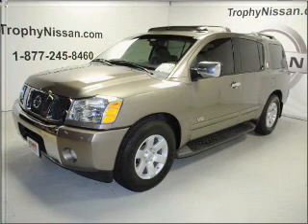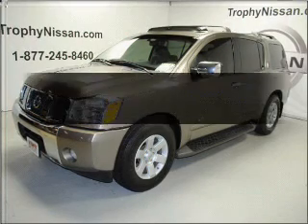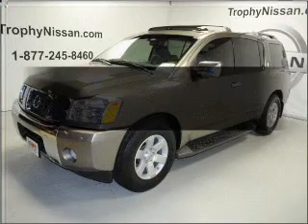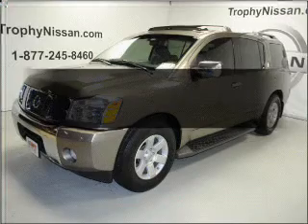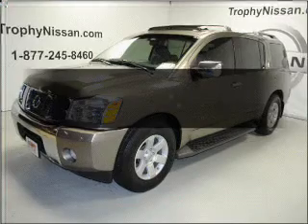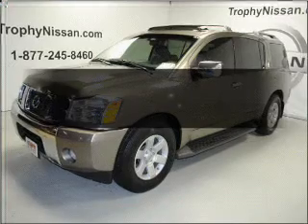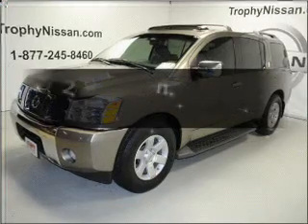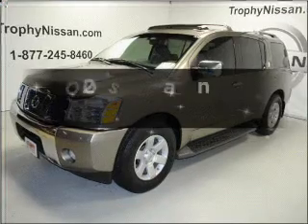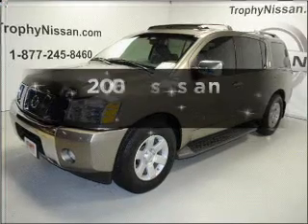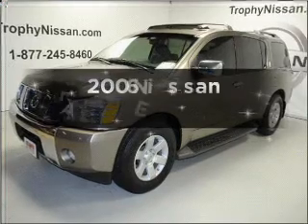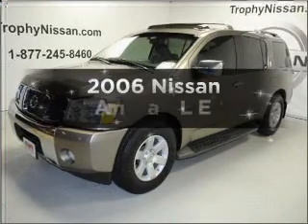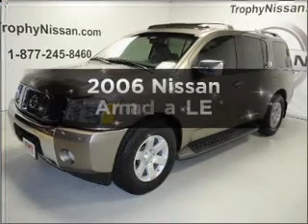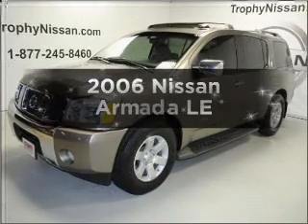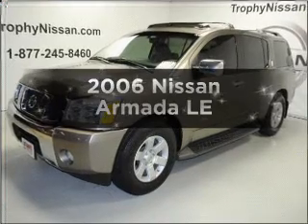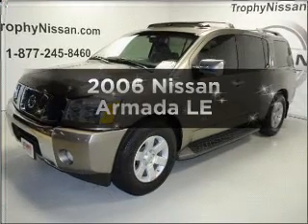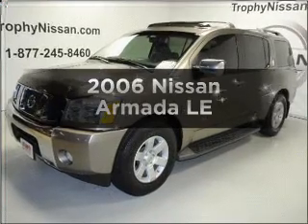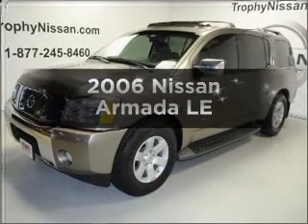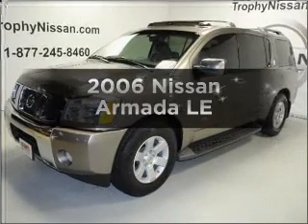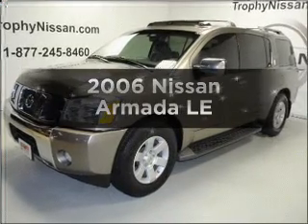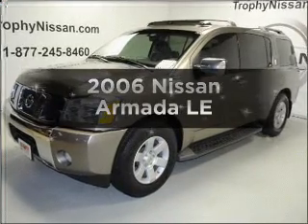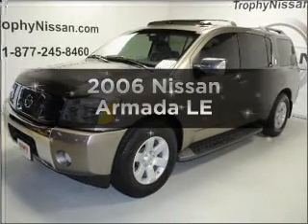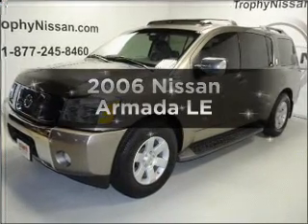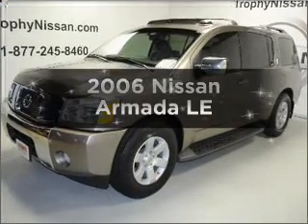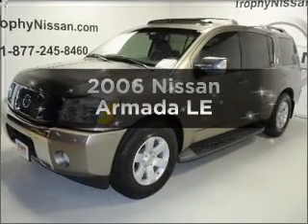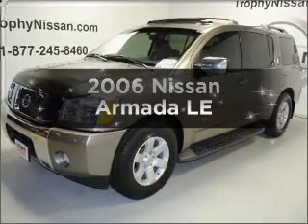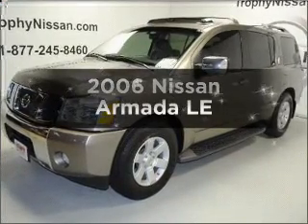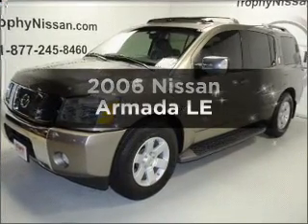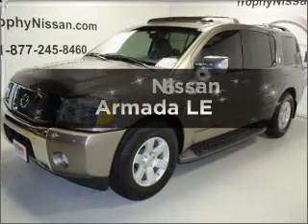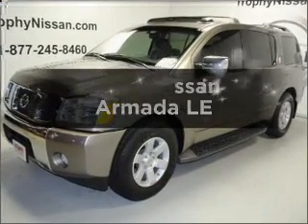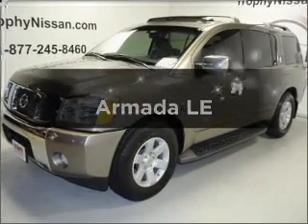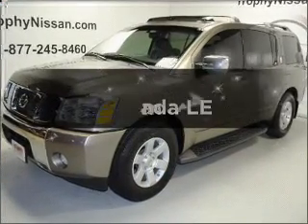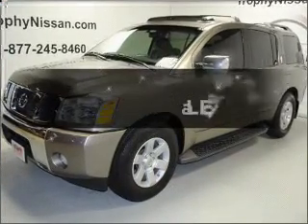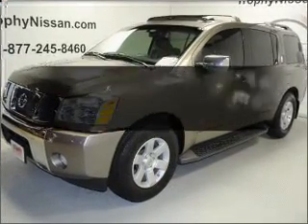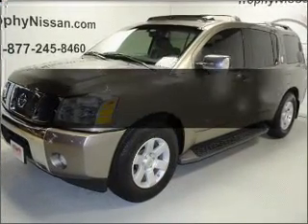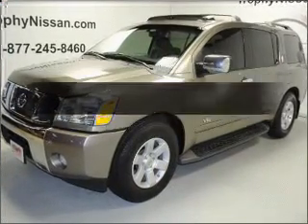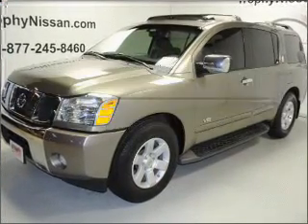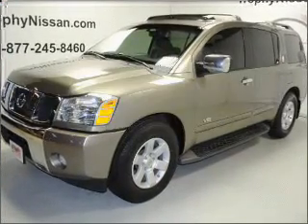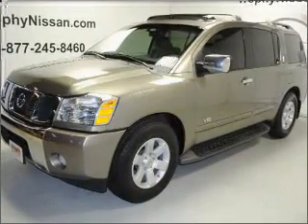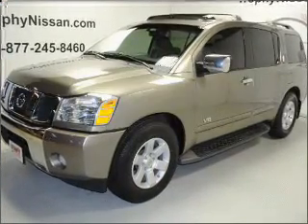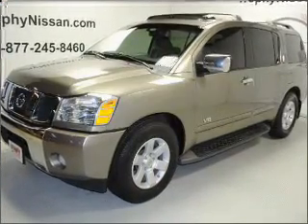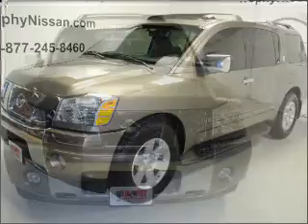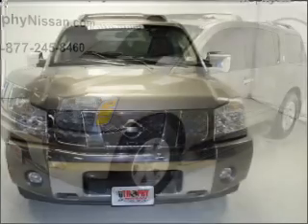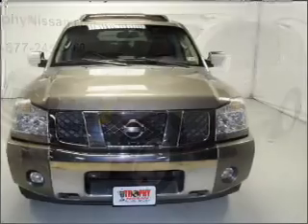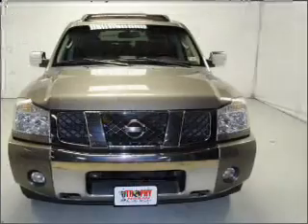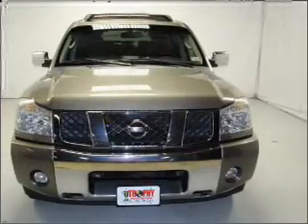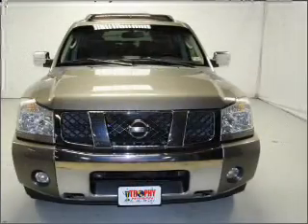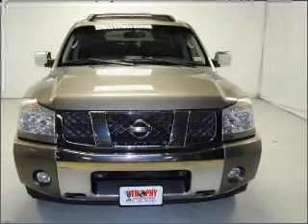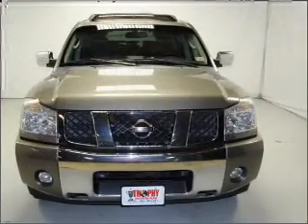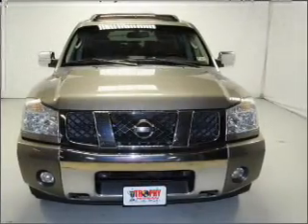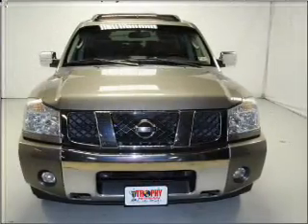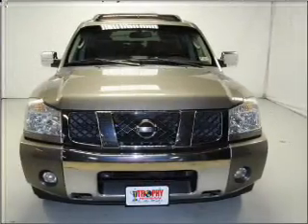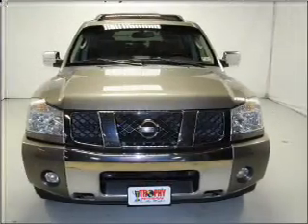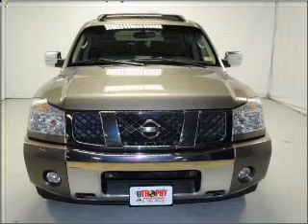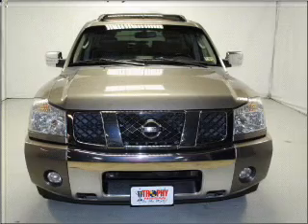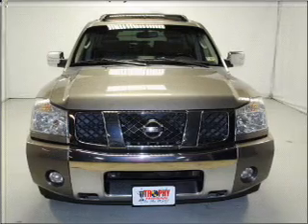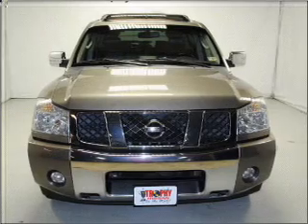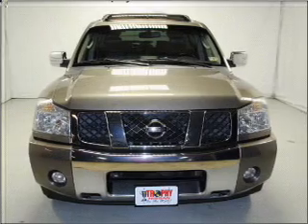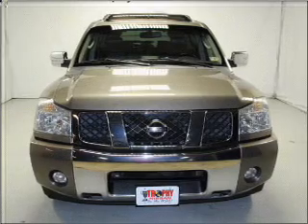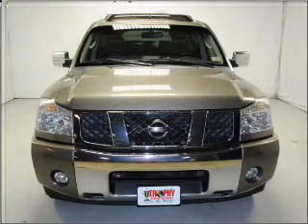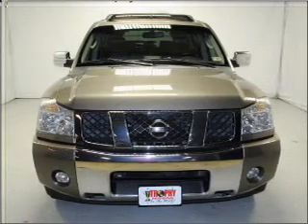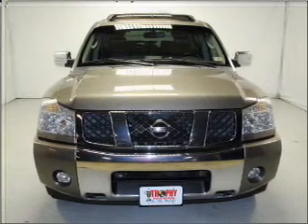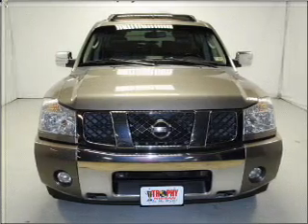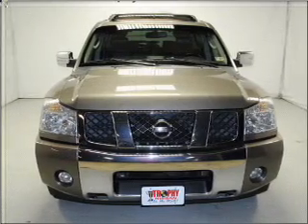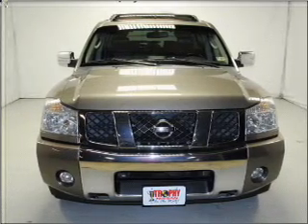Check out this 2006 Nissan Armada. Everything you need under one roof with this great vehicle.